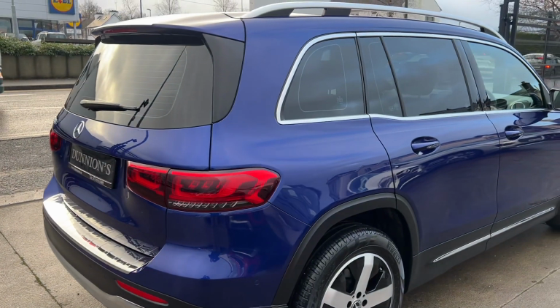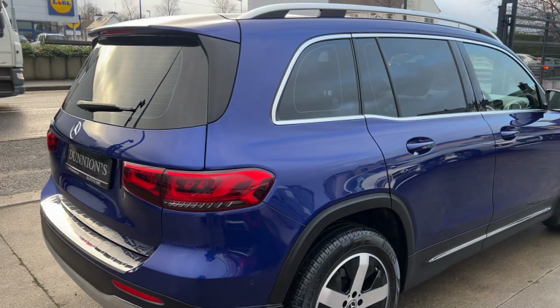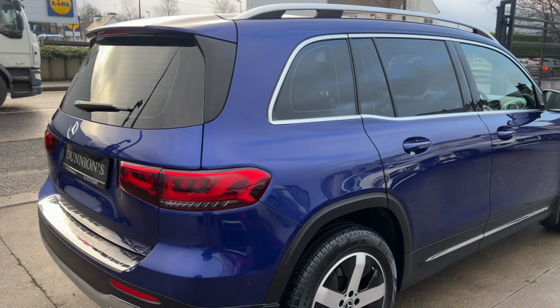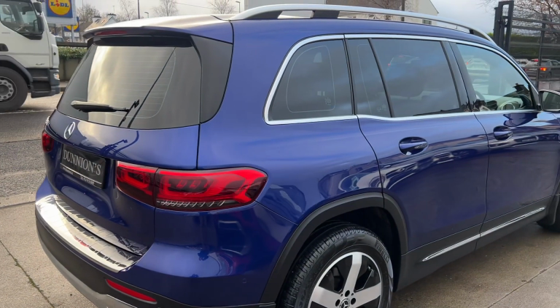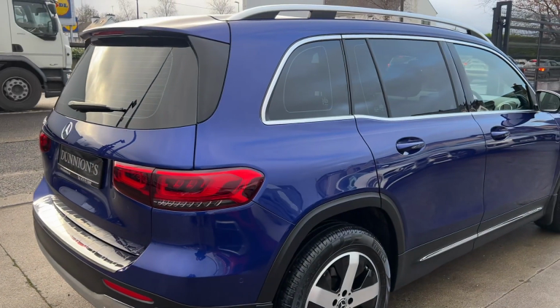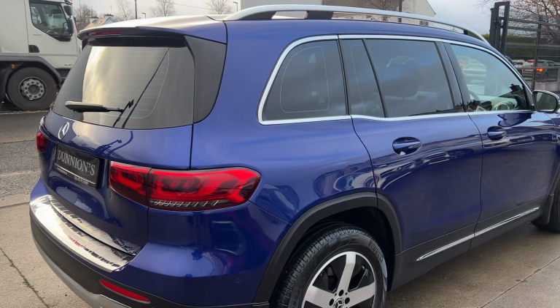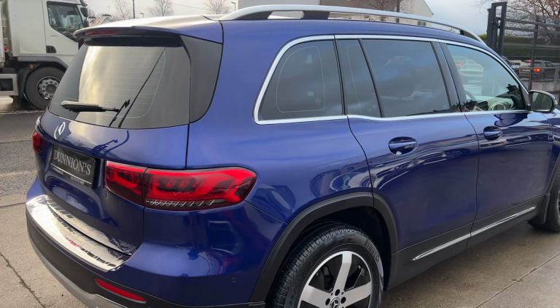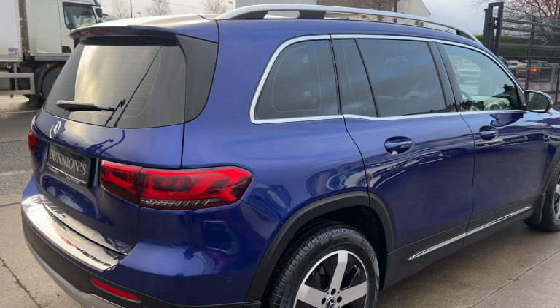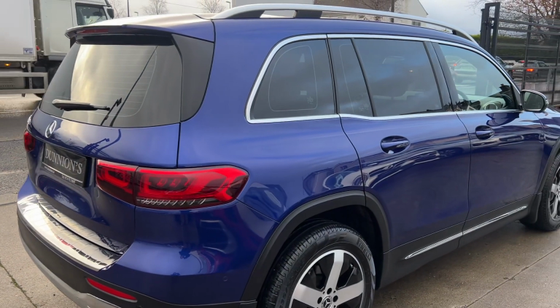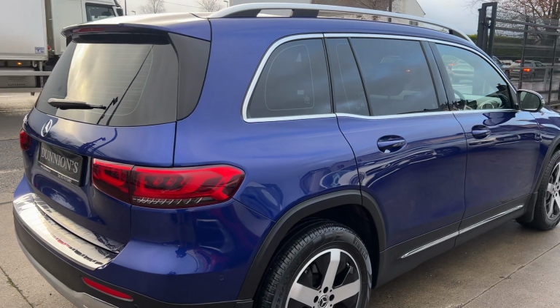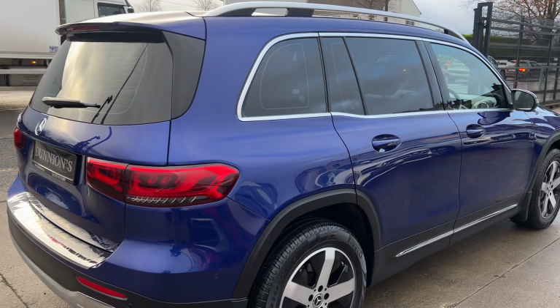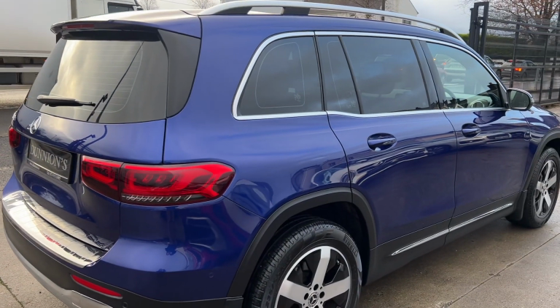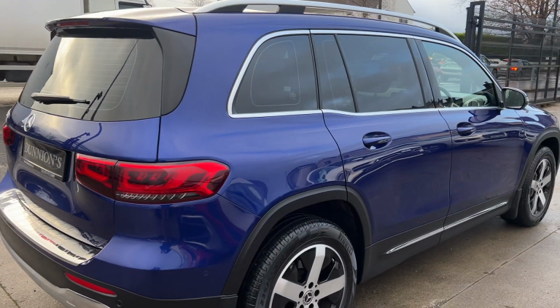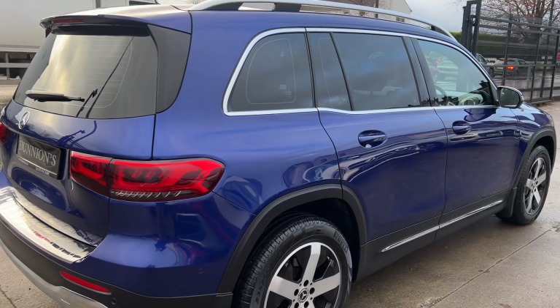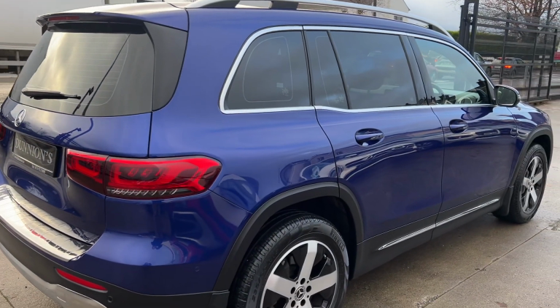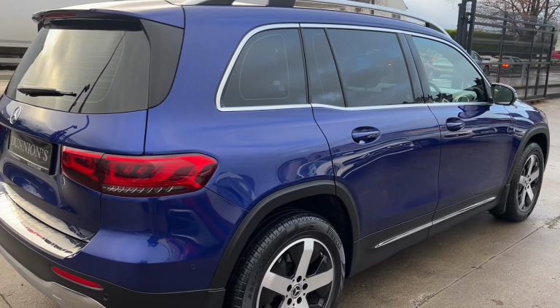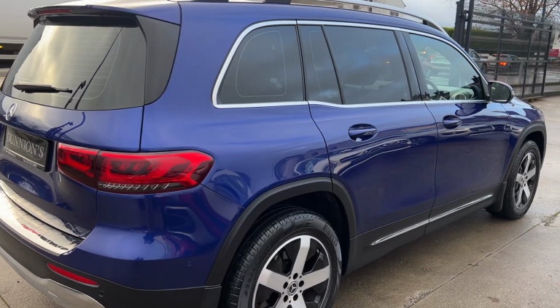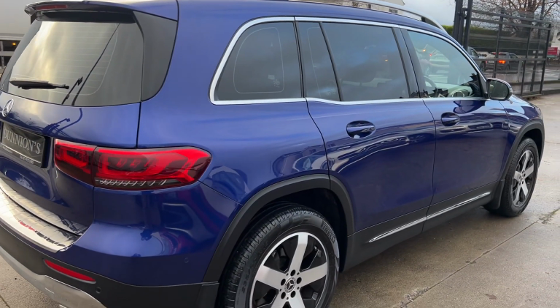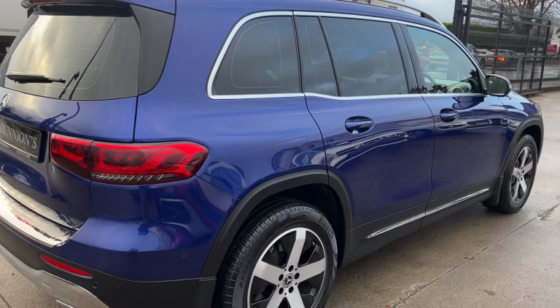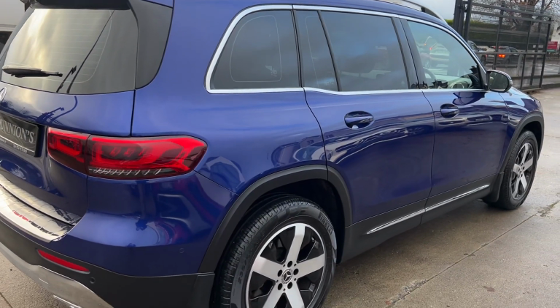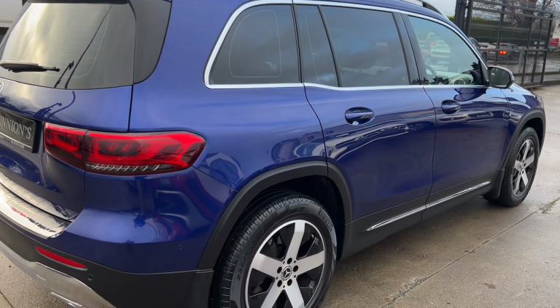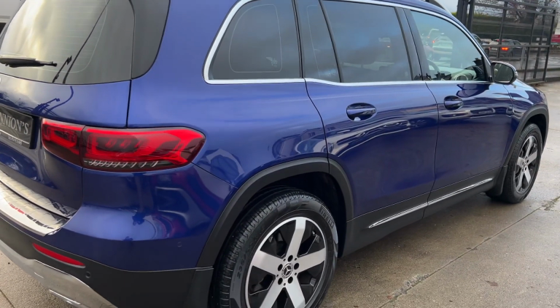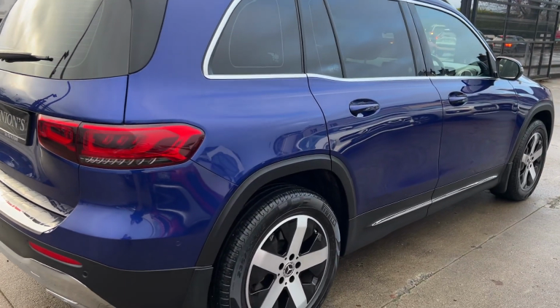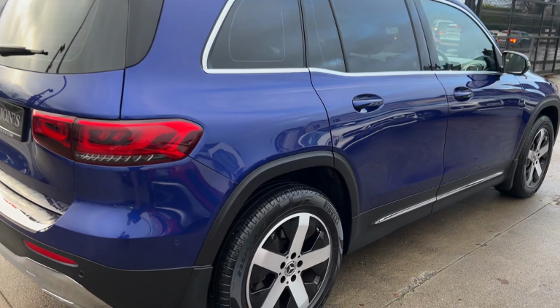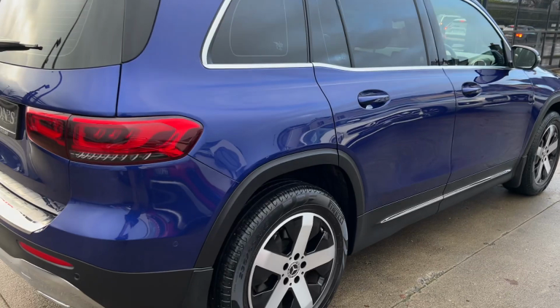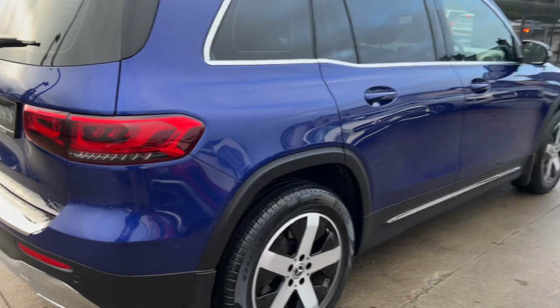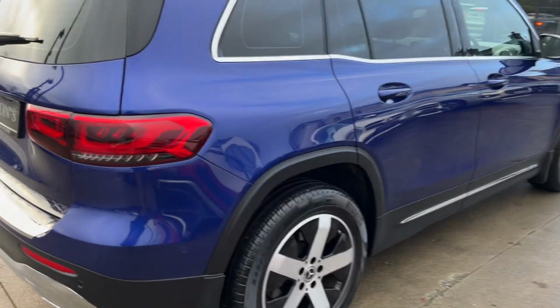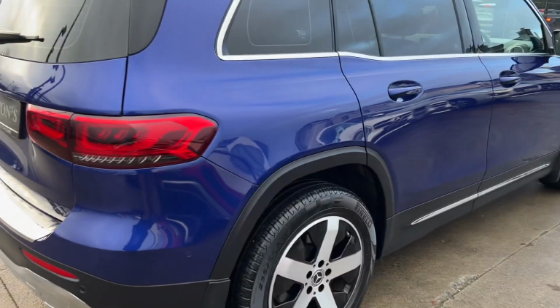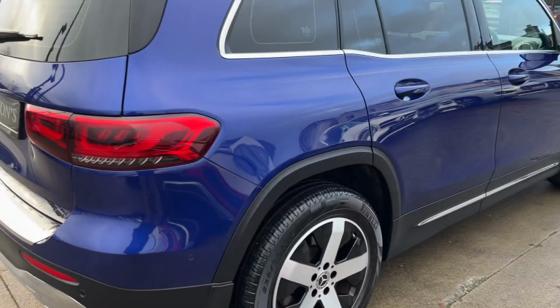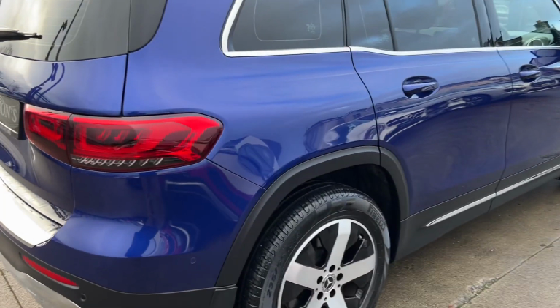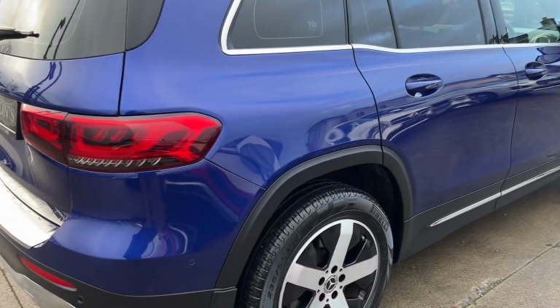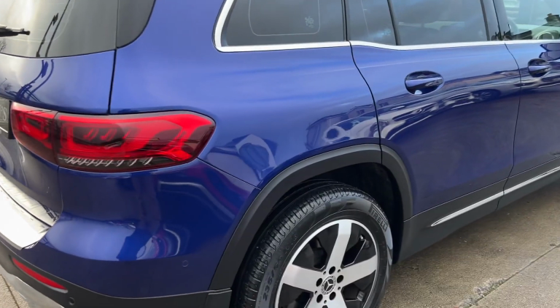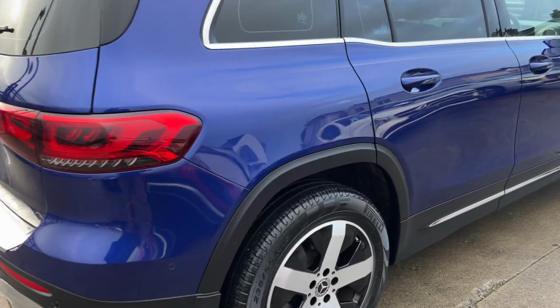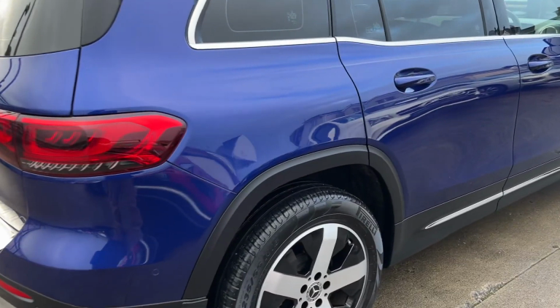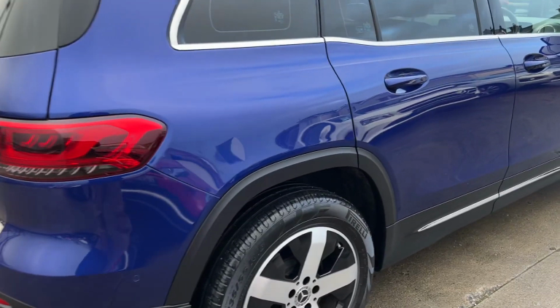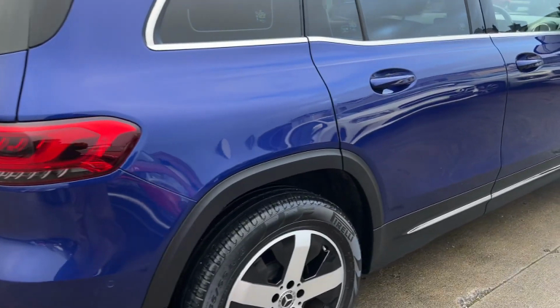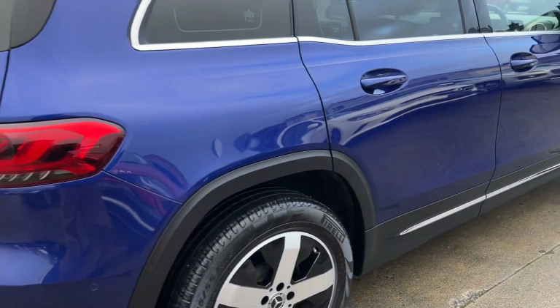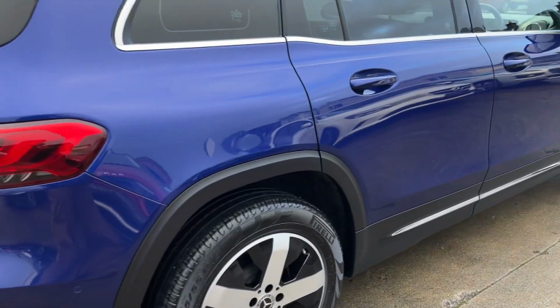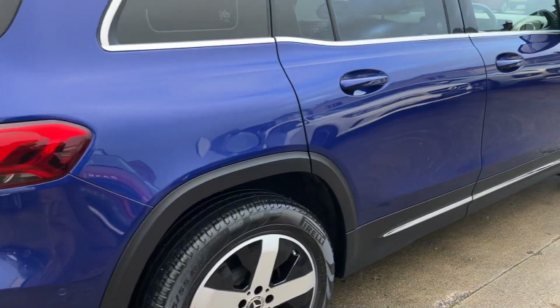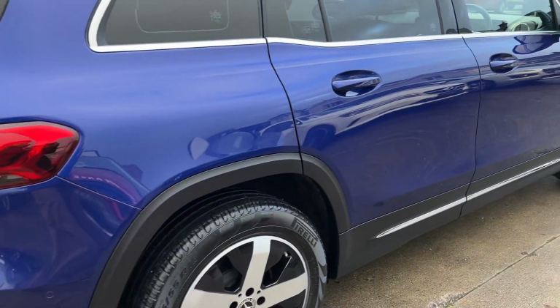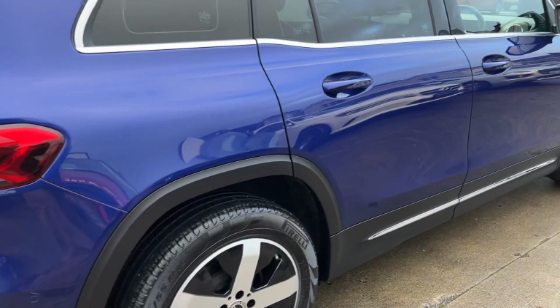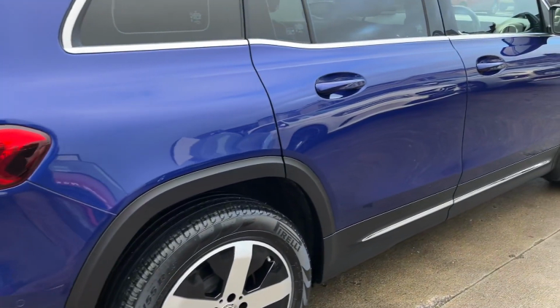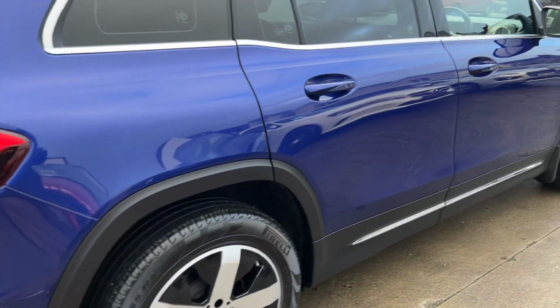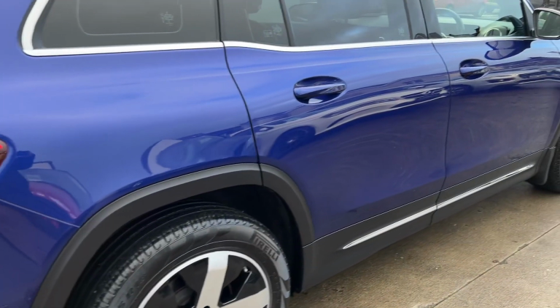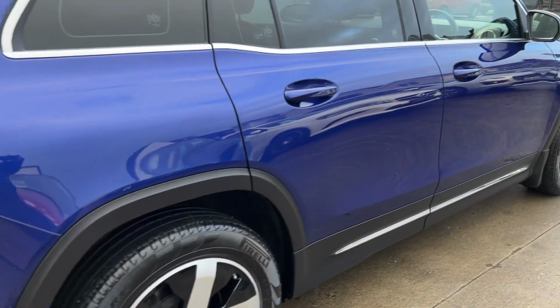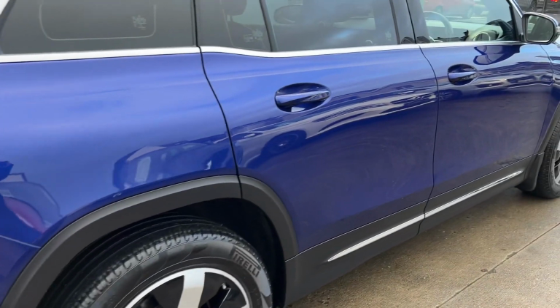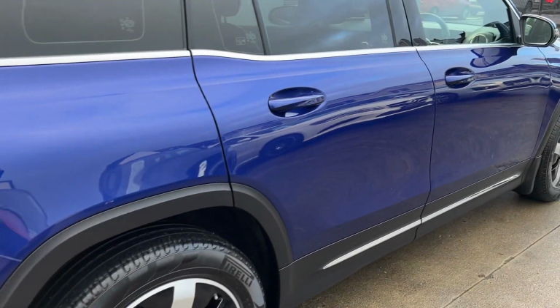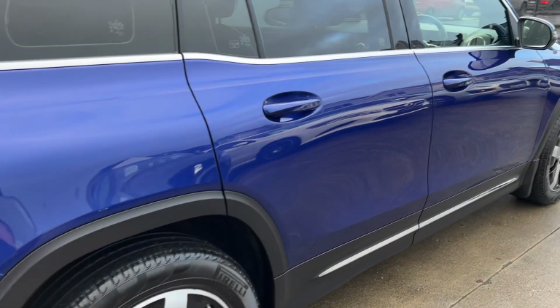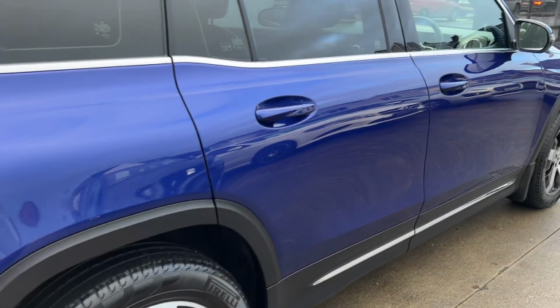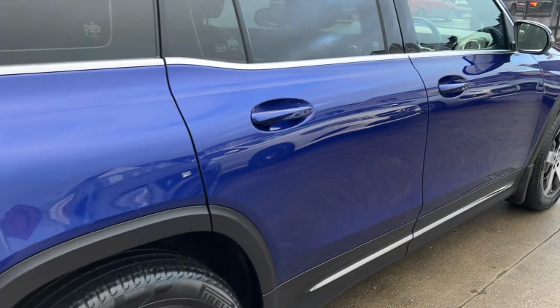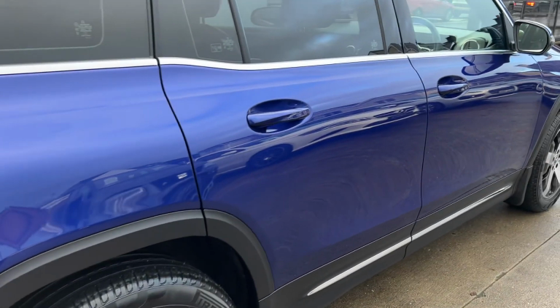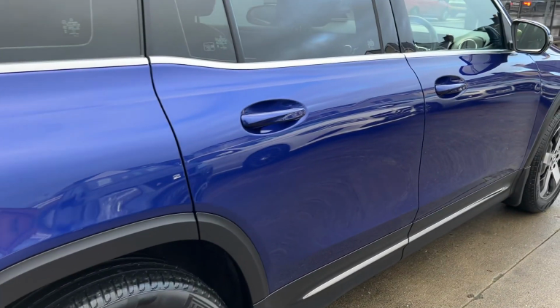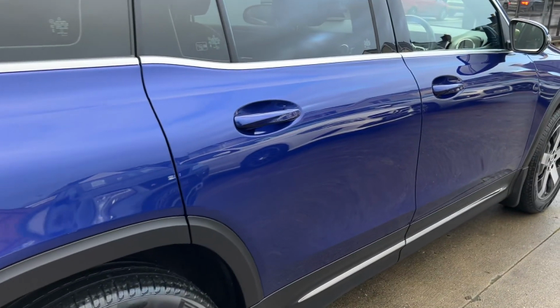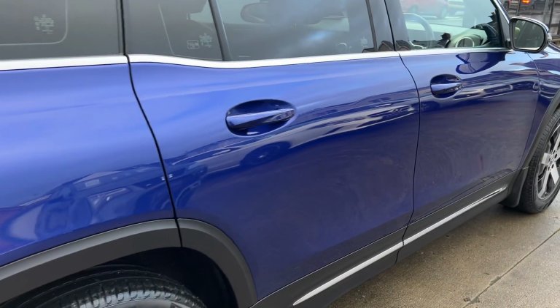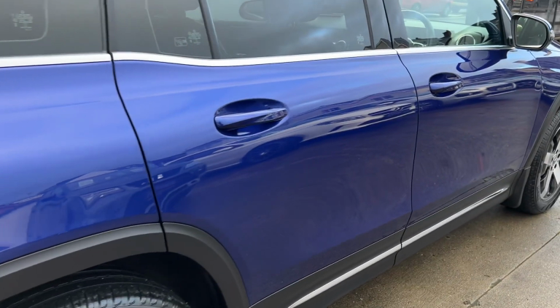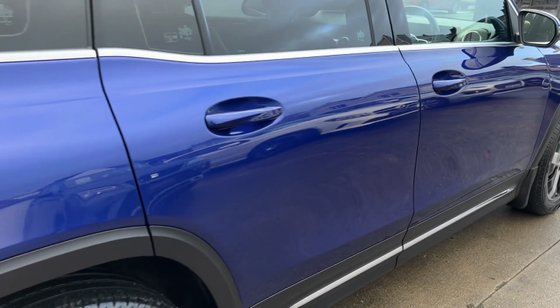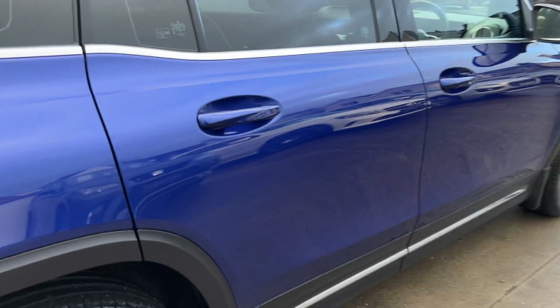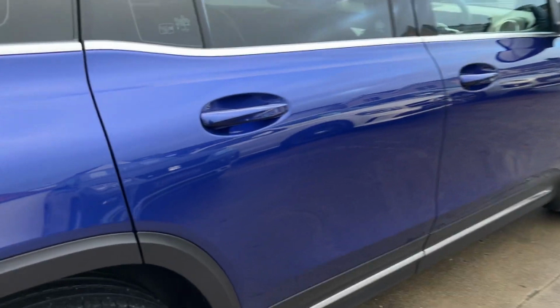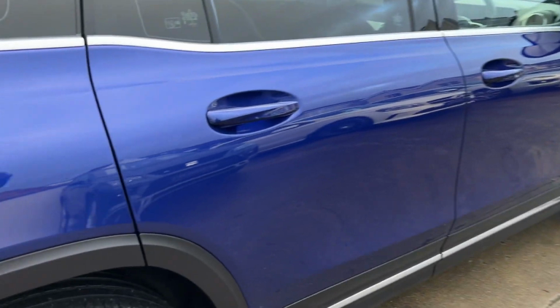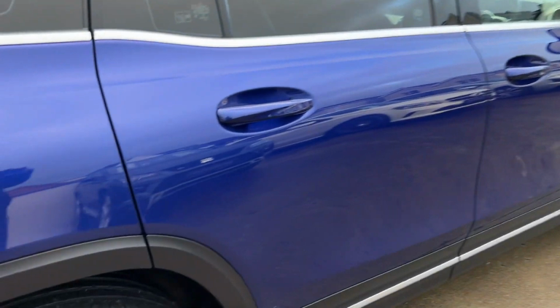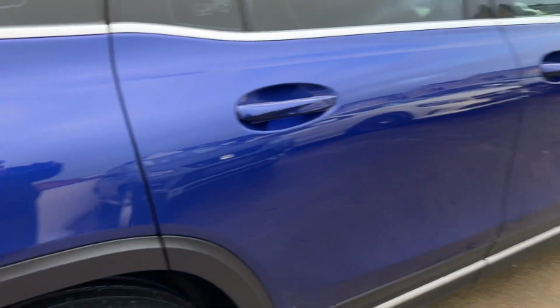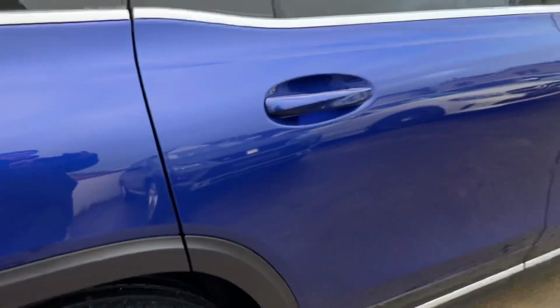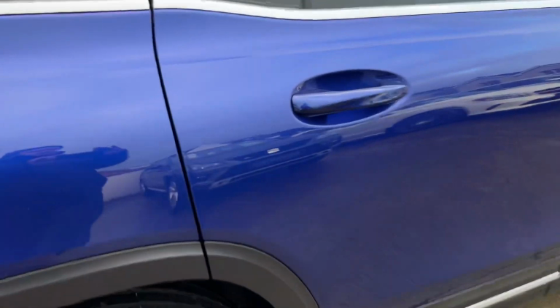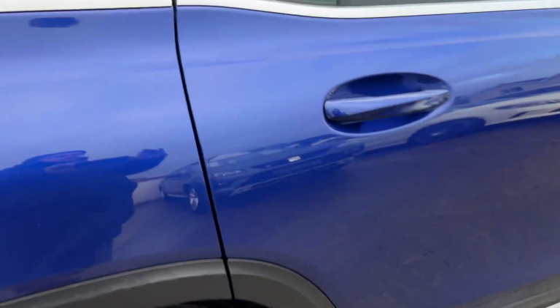She has the electric tailgate opening as well. We'll be selling the car with a 12-month nationwide warranty and she's just like a new one.